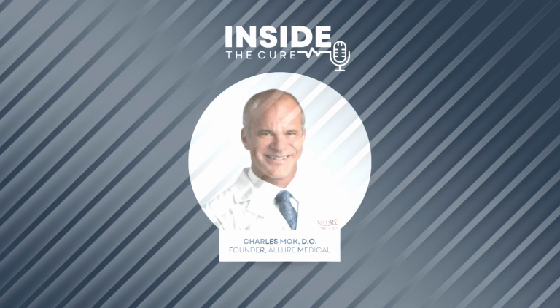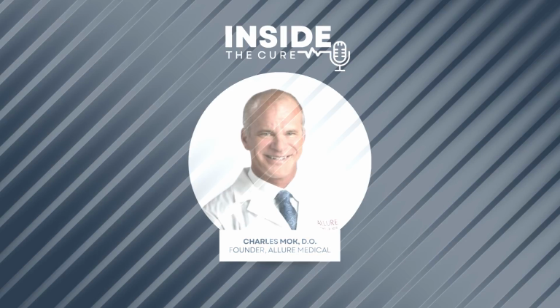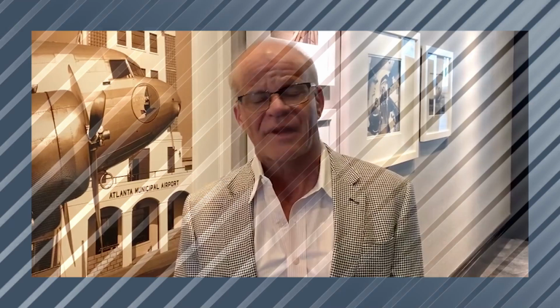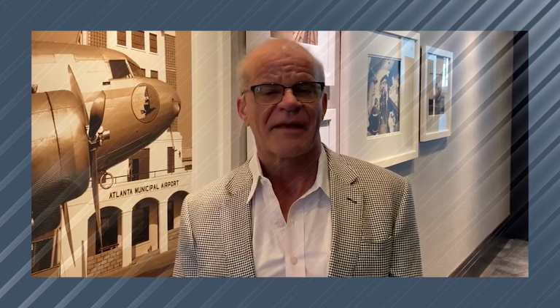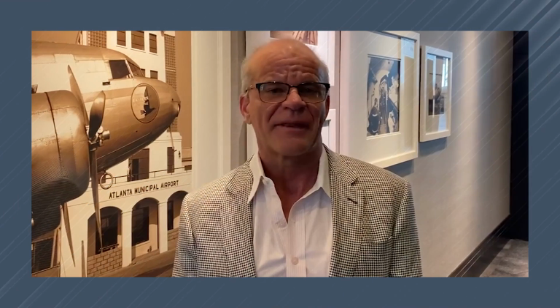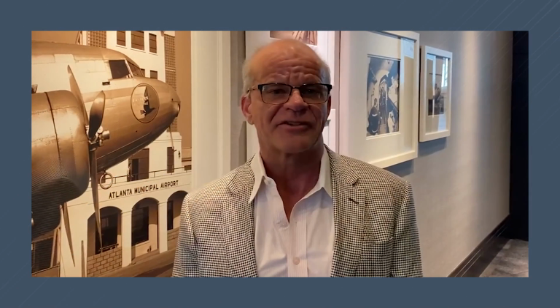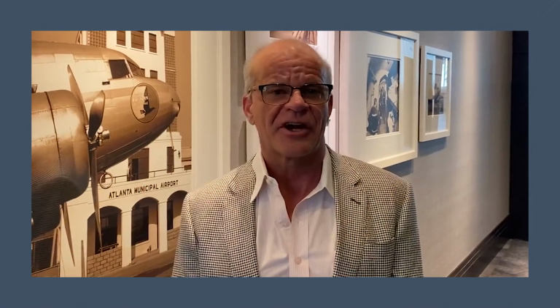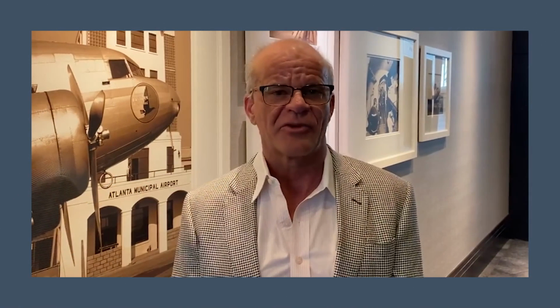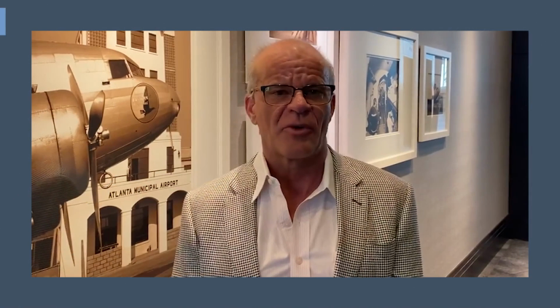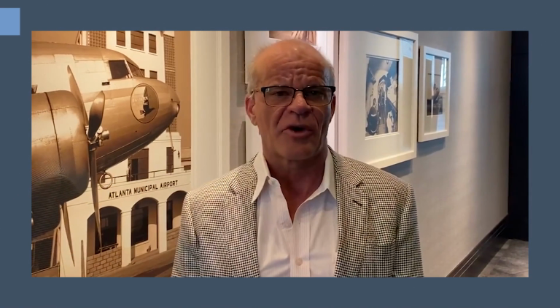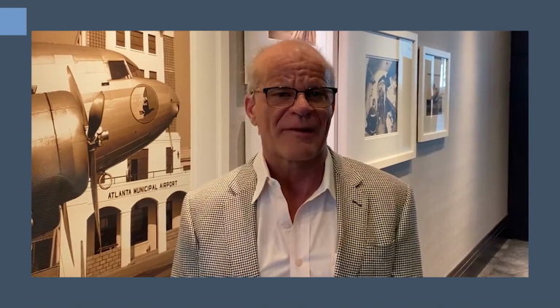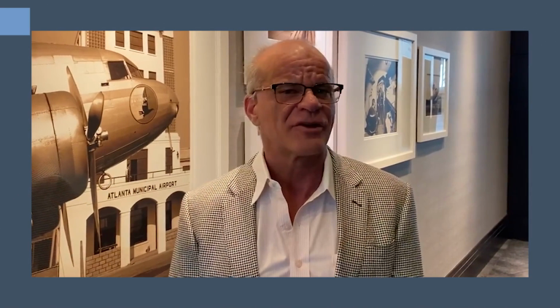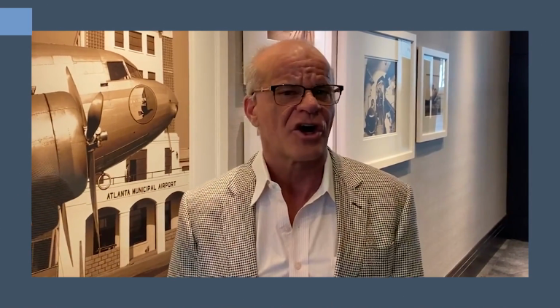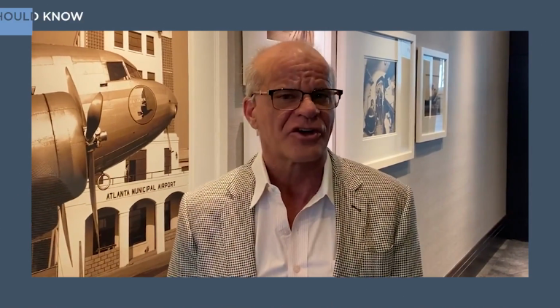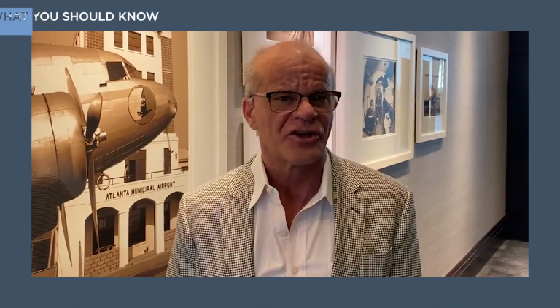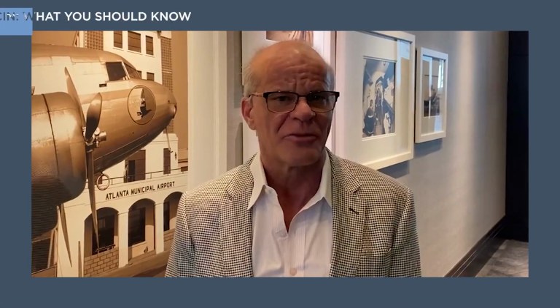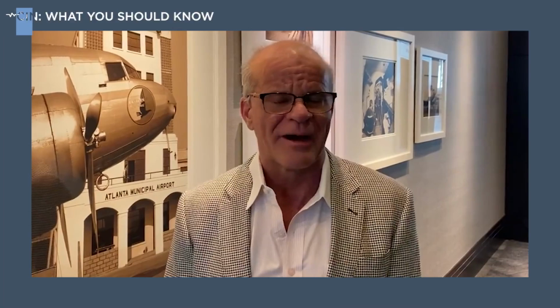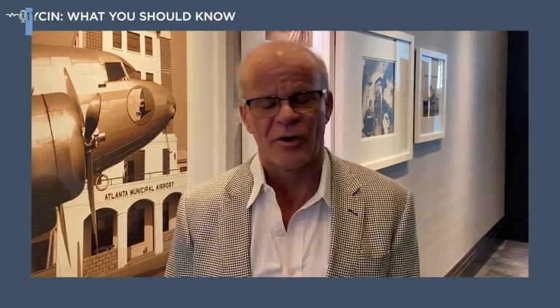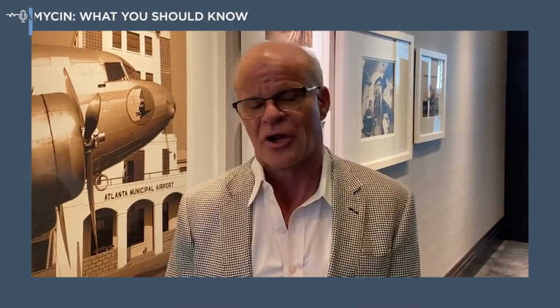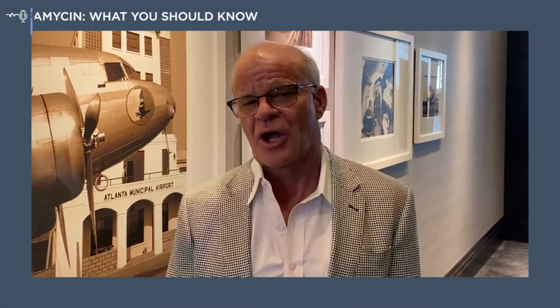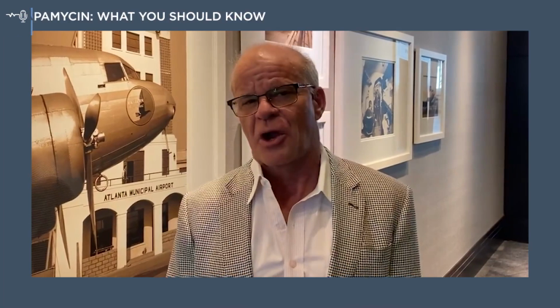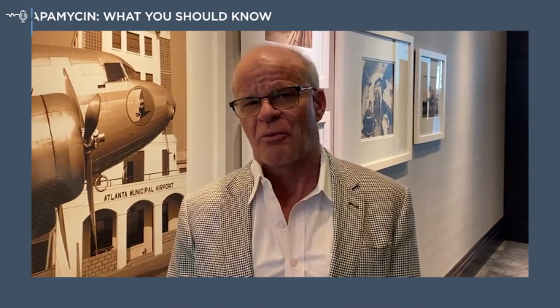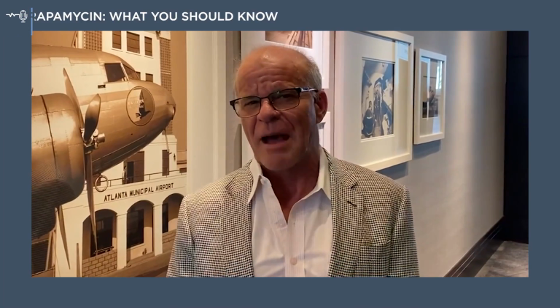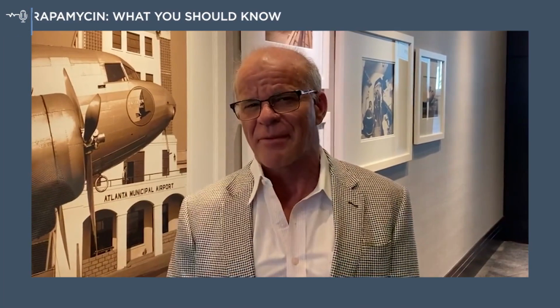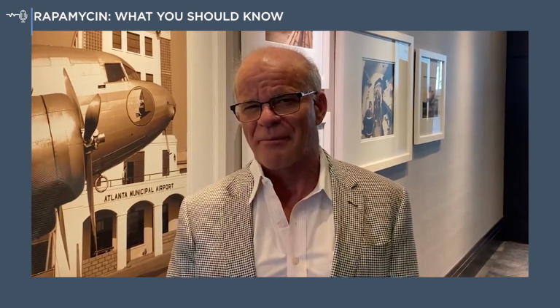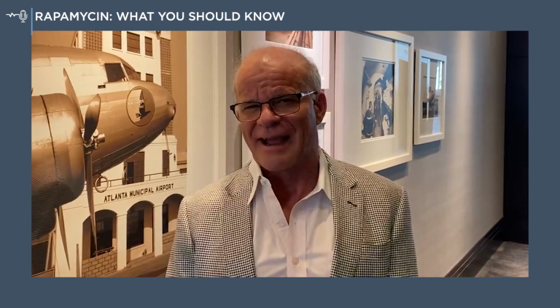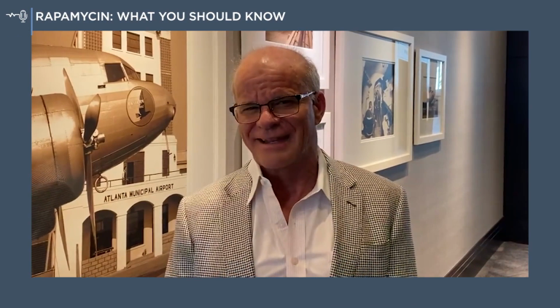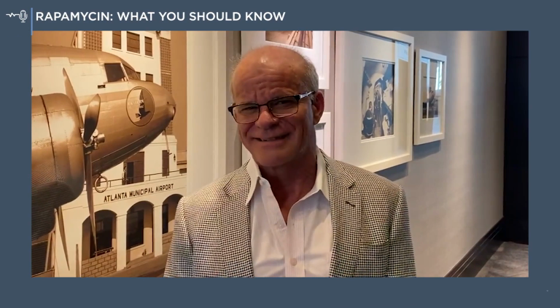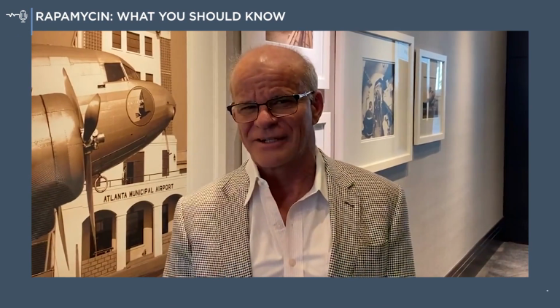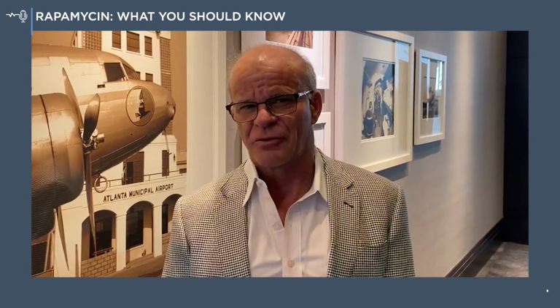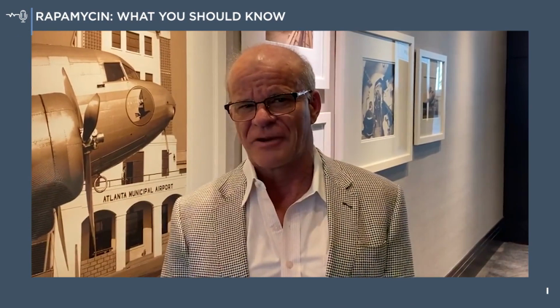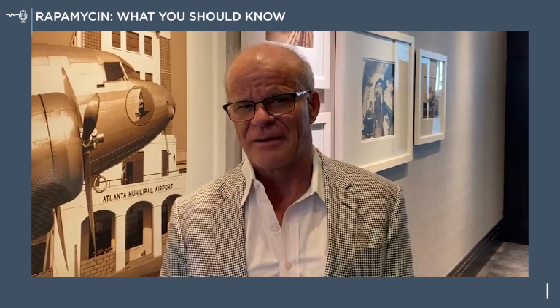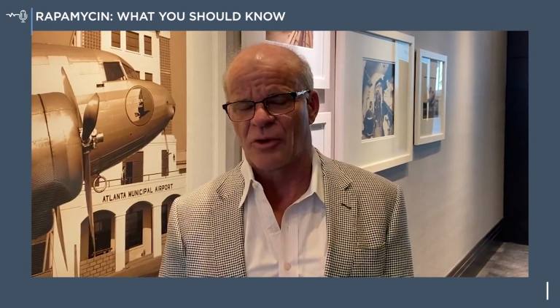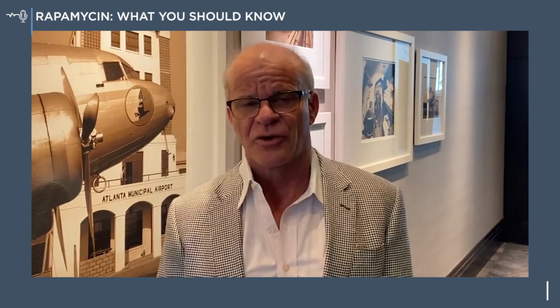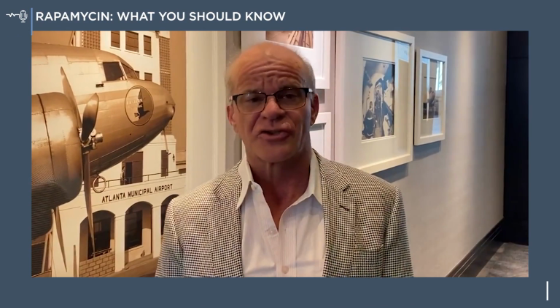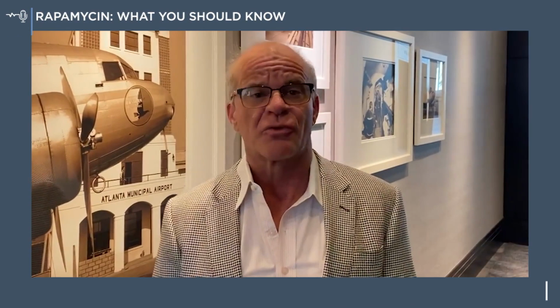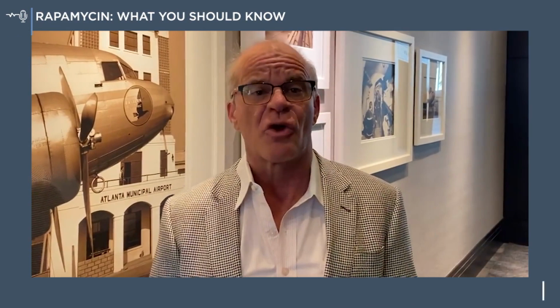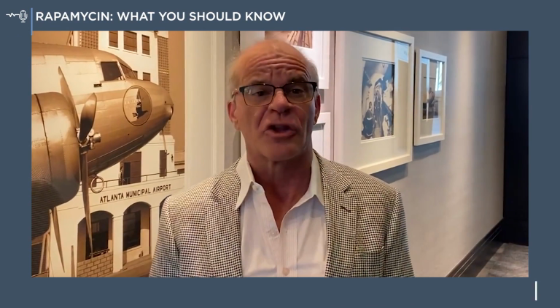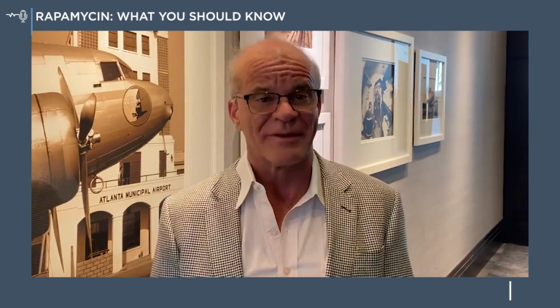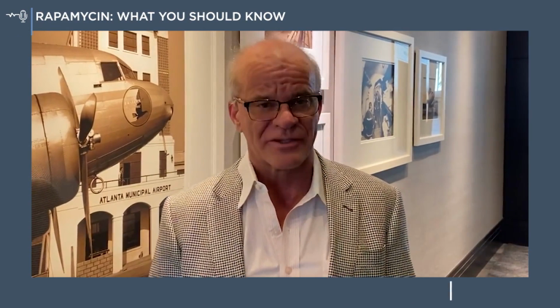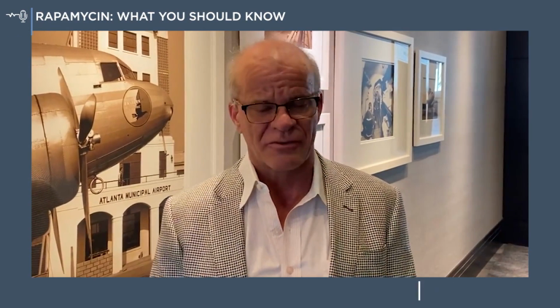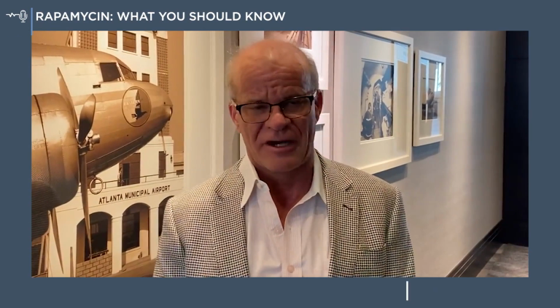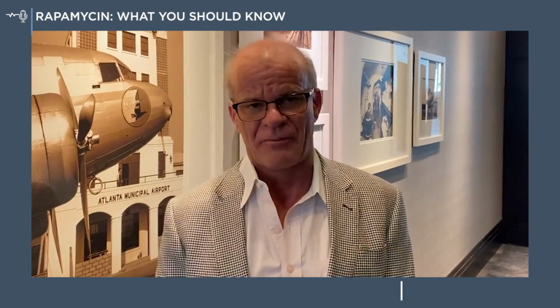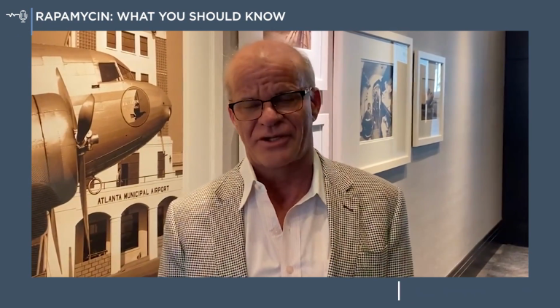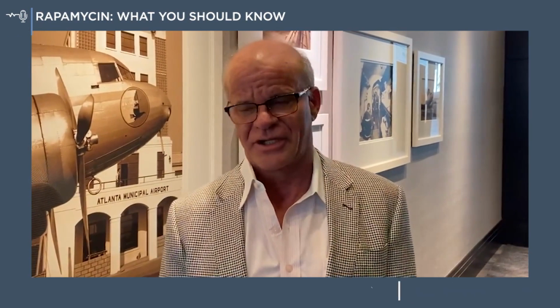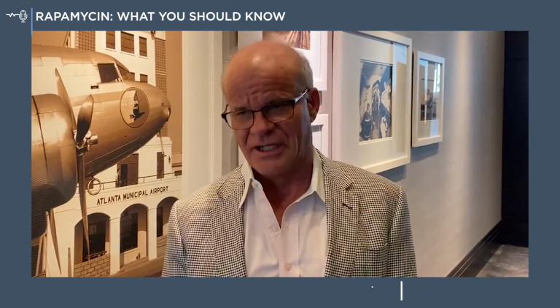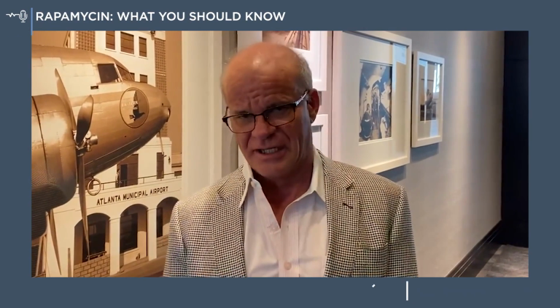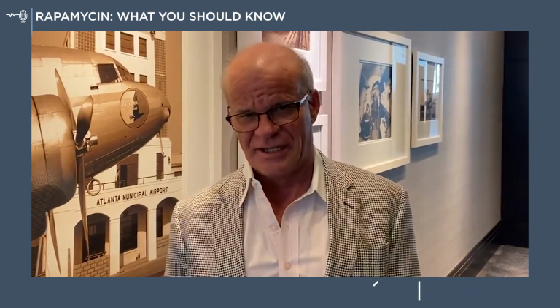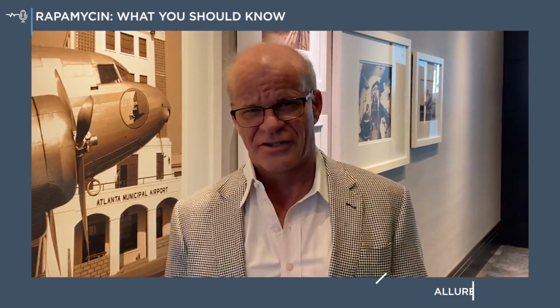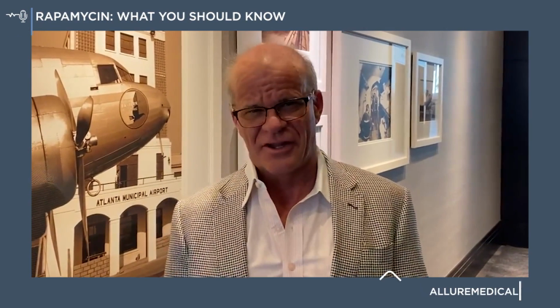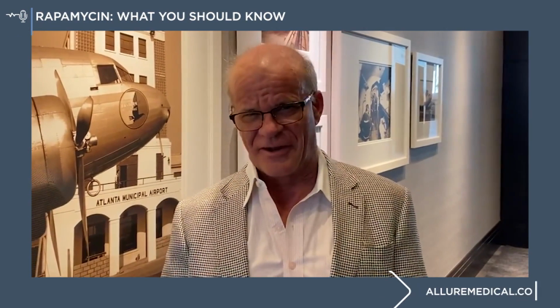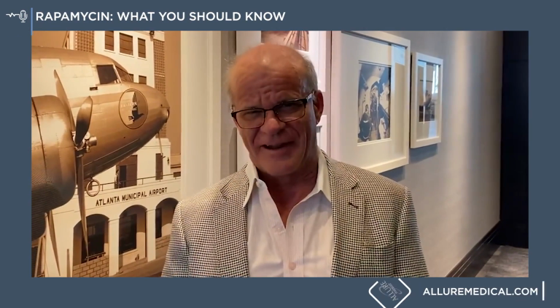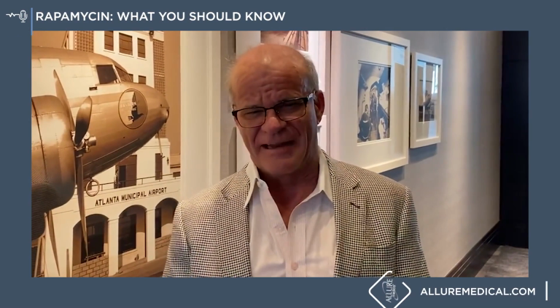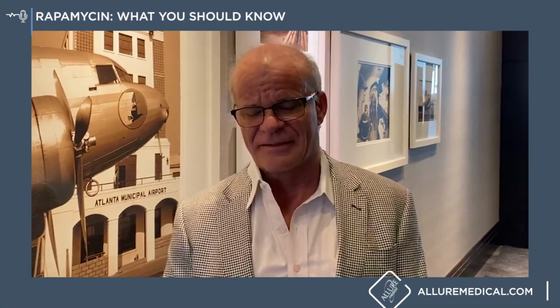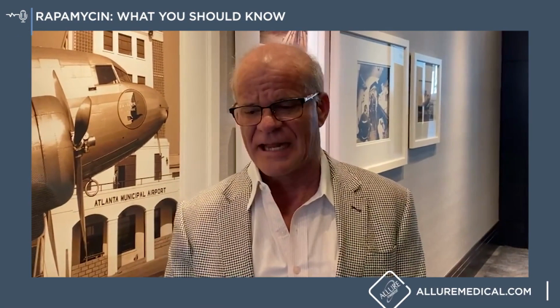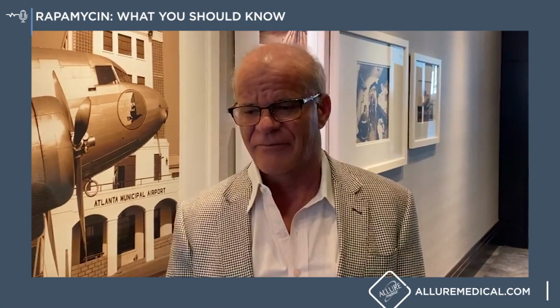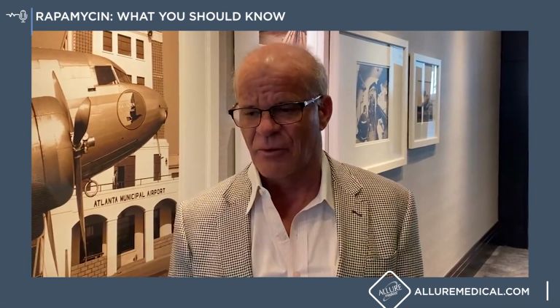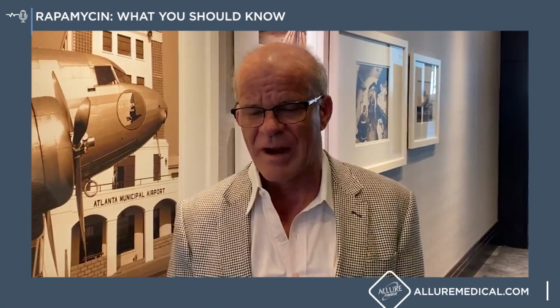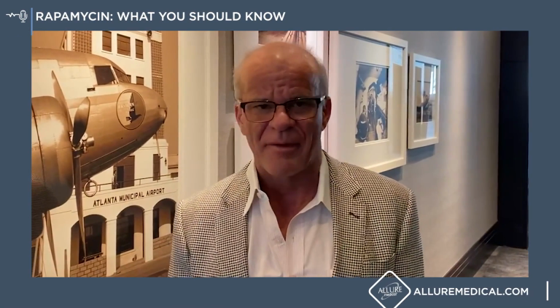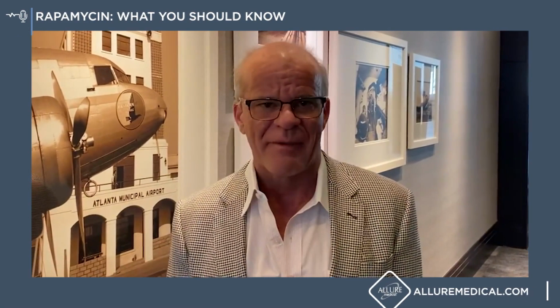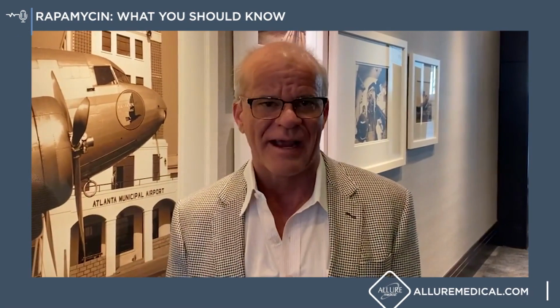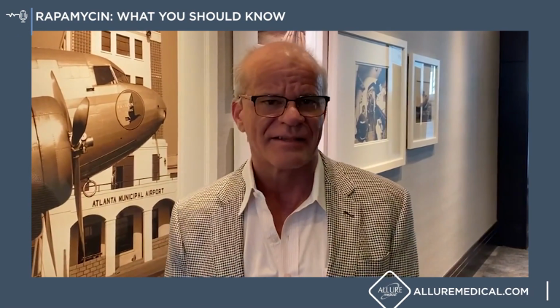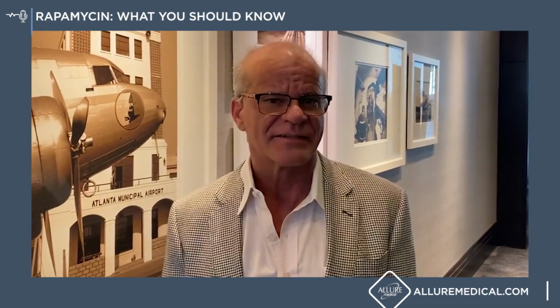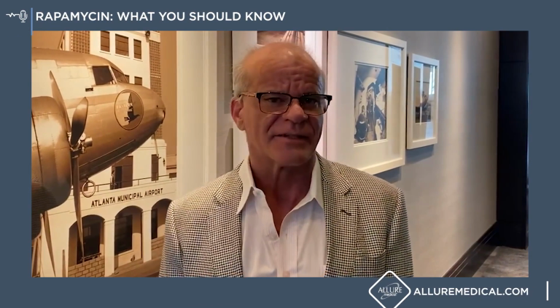Hi, I'm Dr. Charles Mulker. I want to talk to you about rapamycin cream, or Sirolimus cream, which is the name for rapamycin.